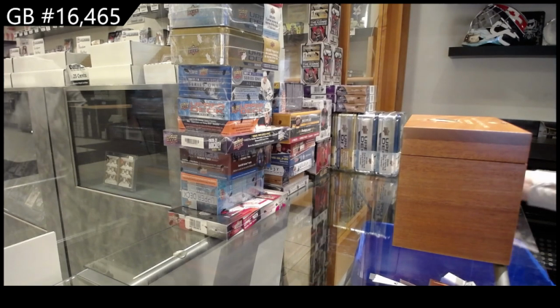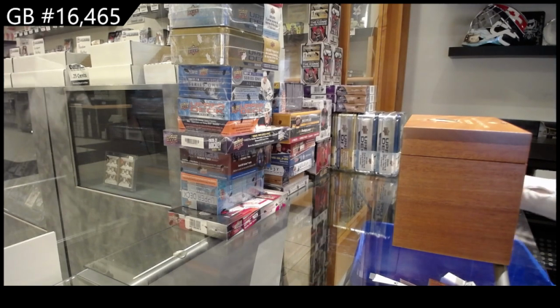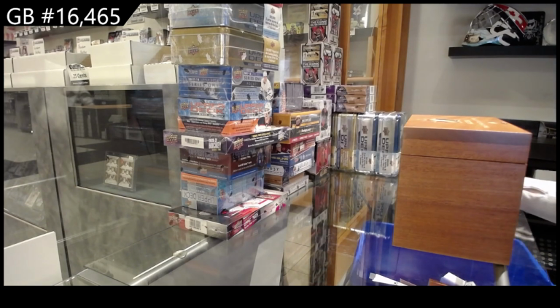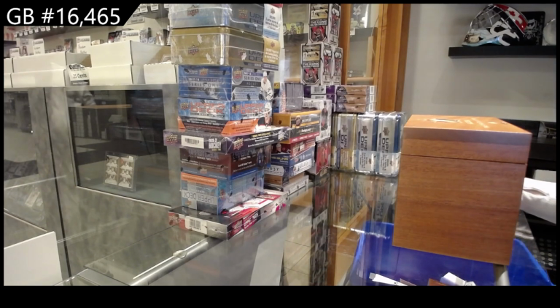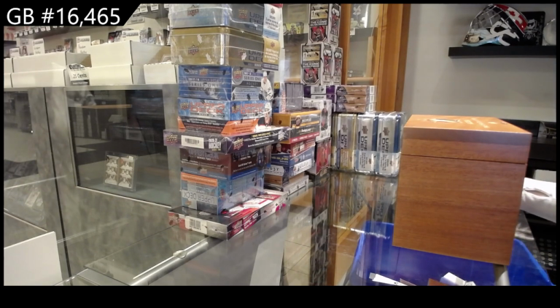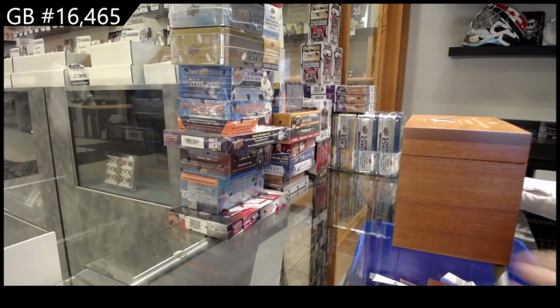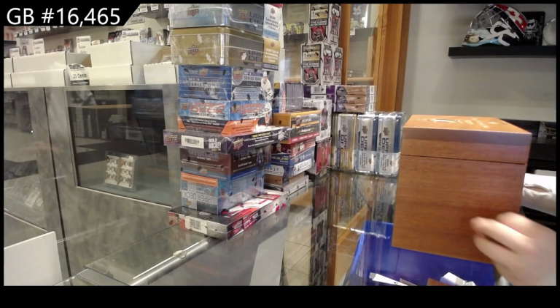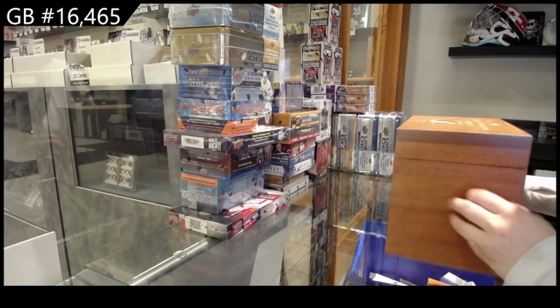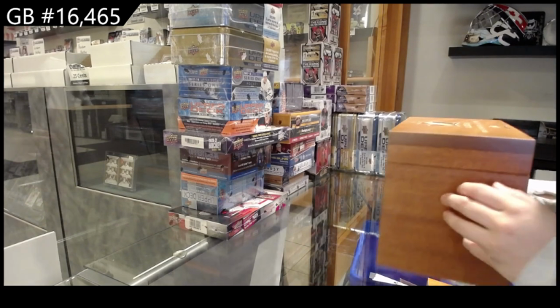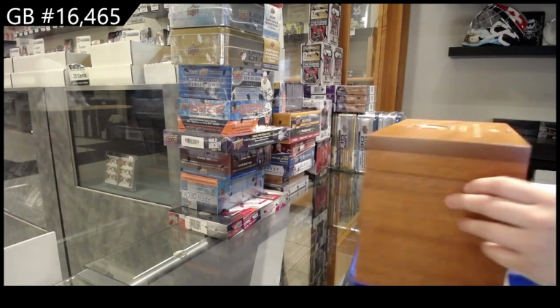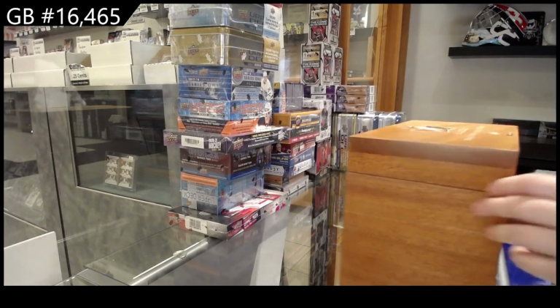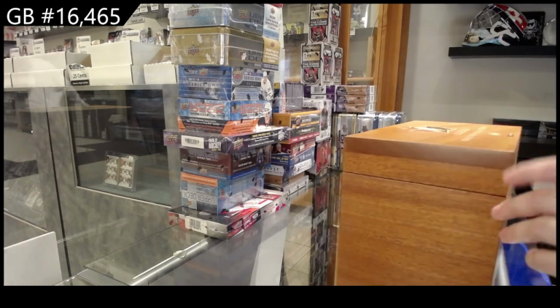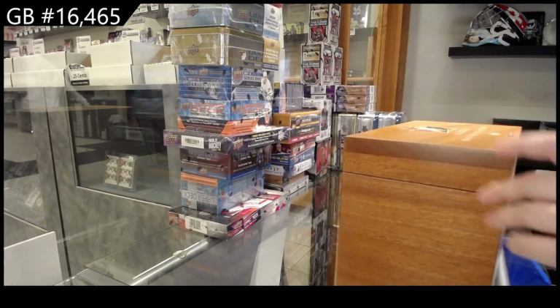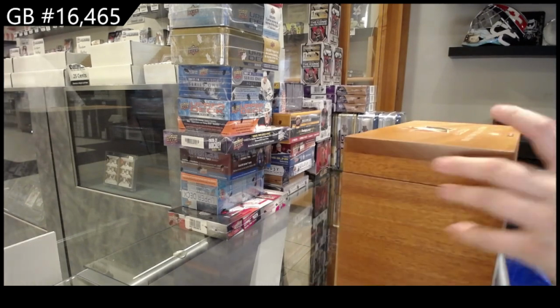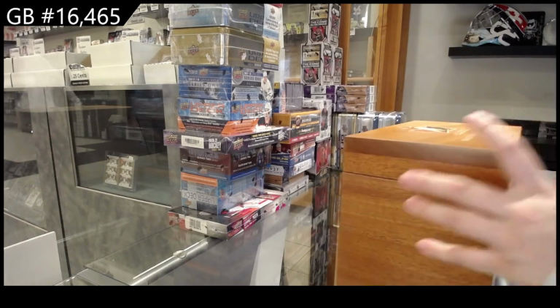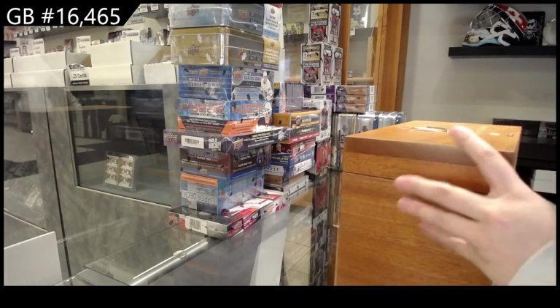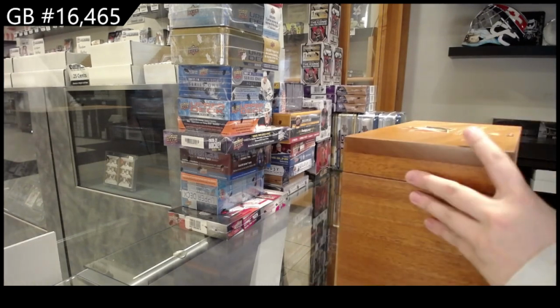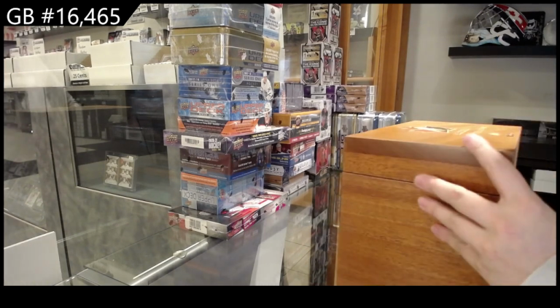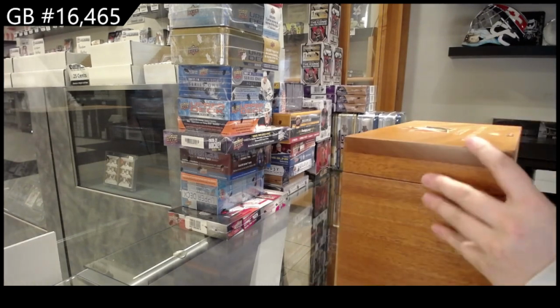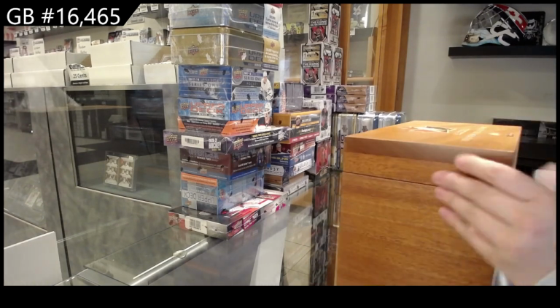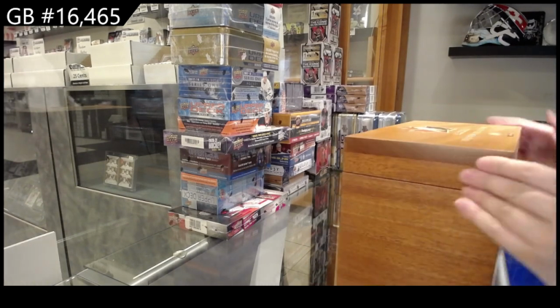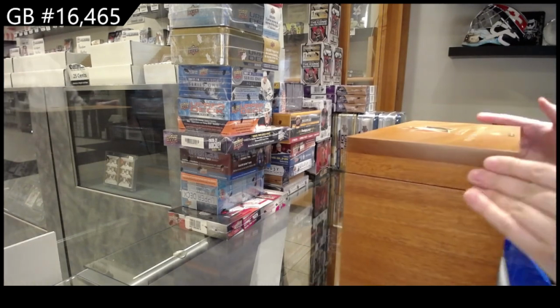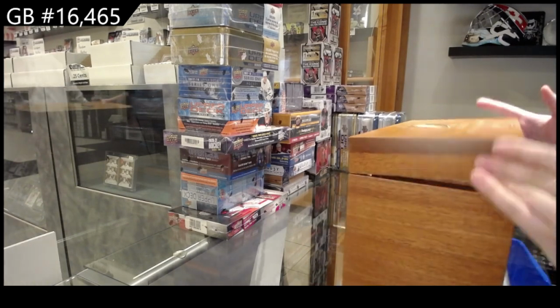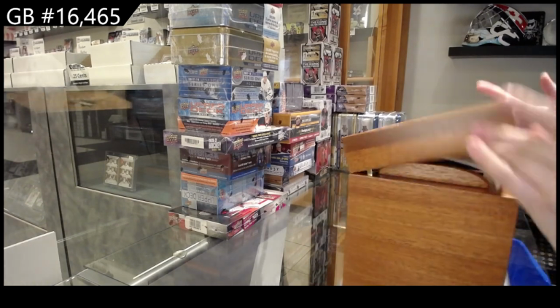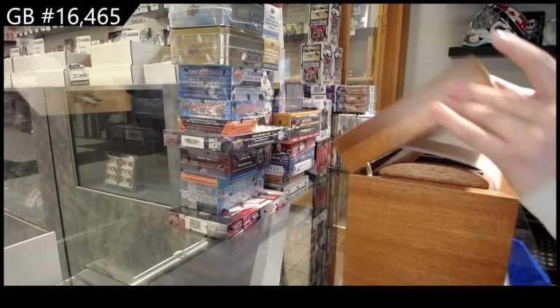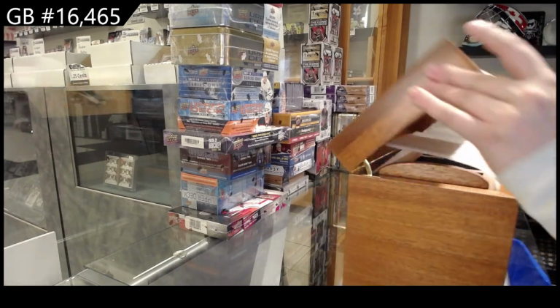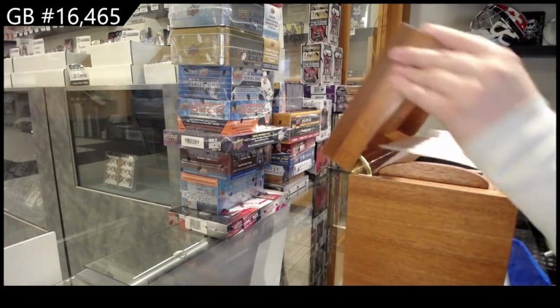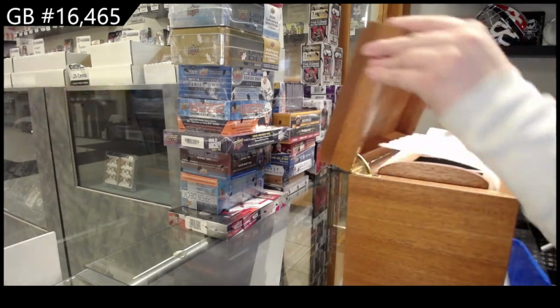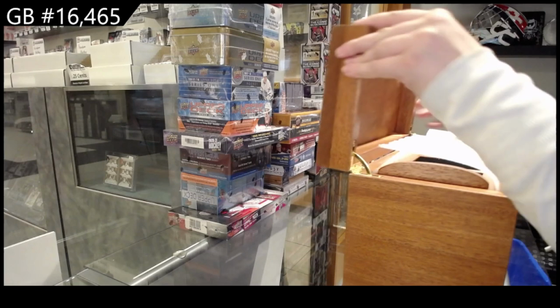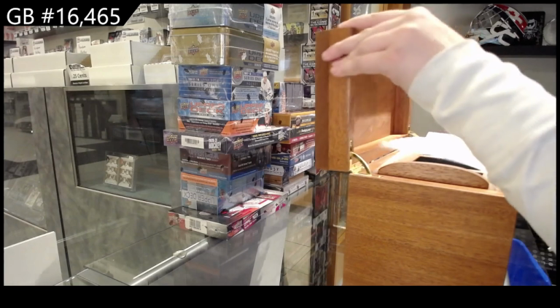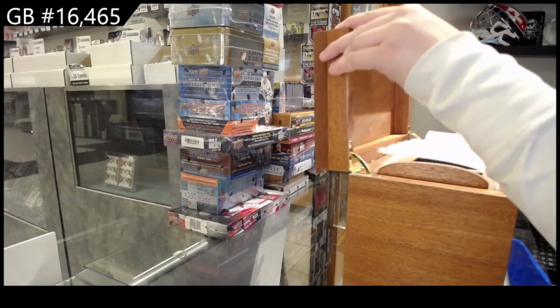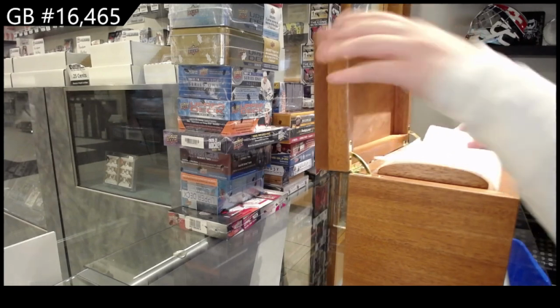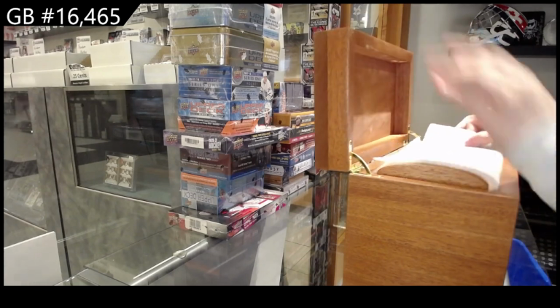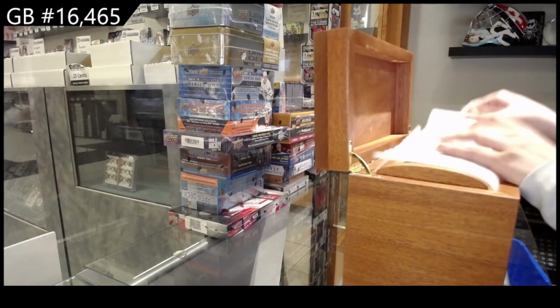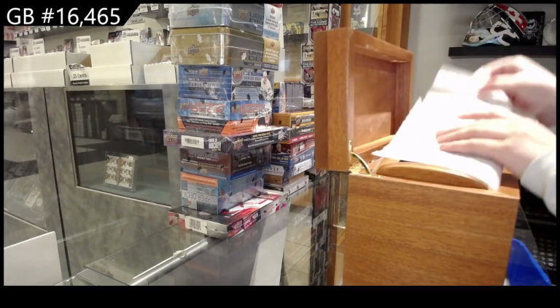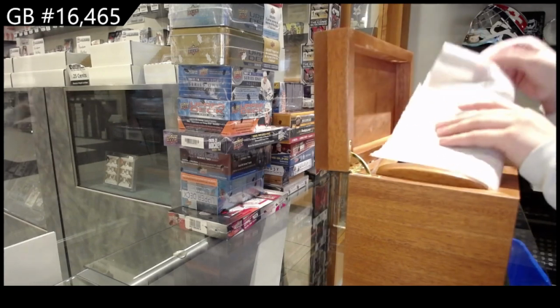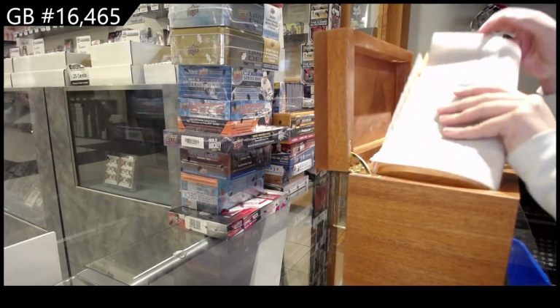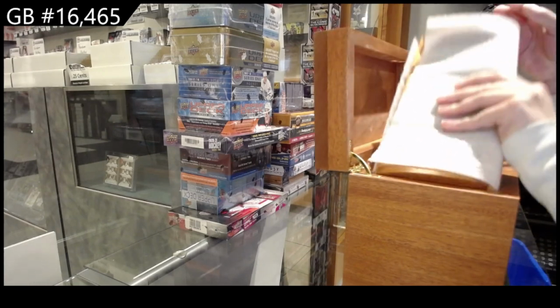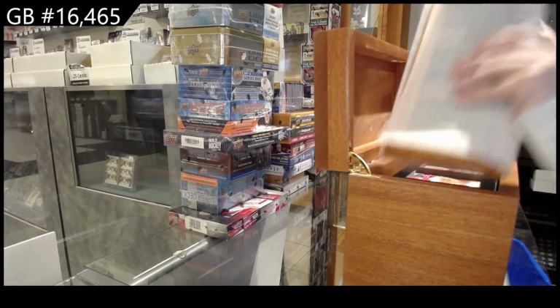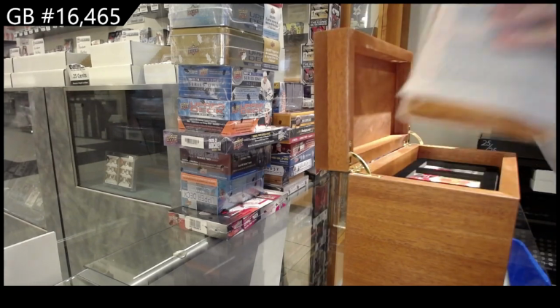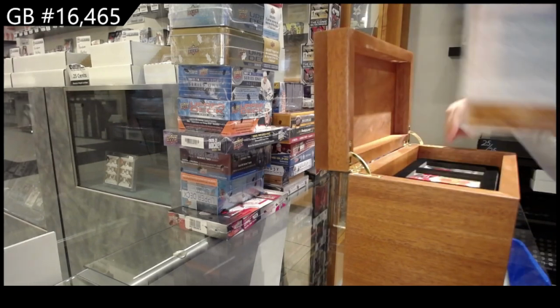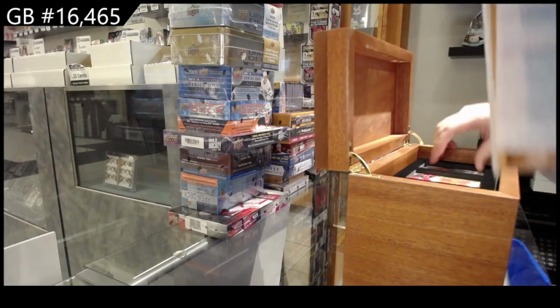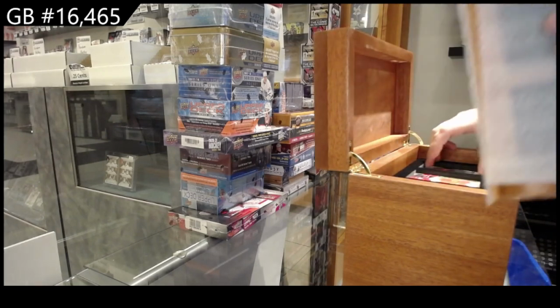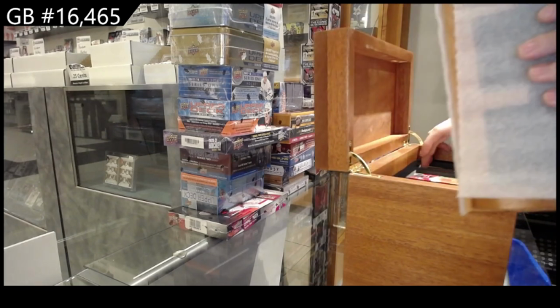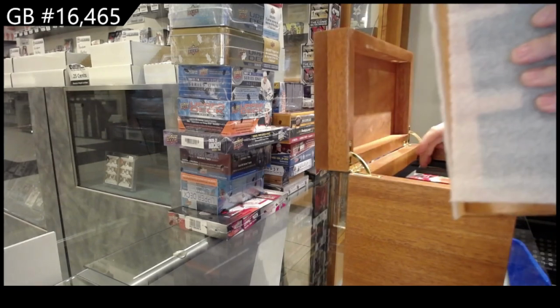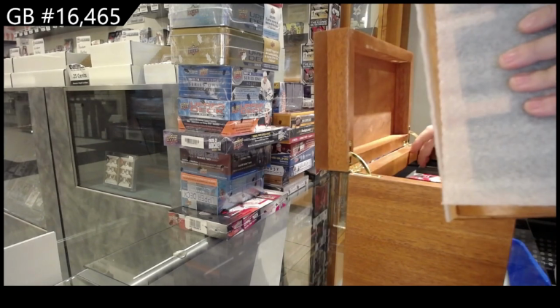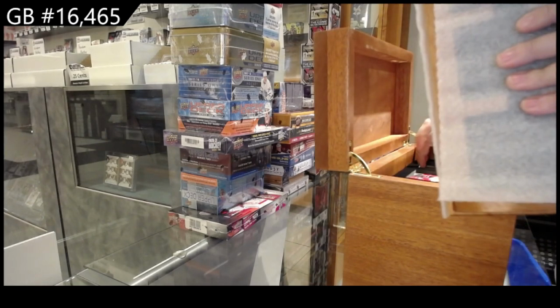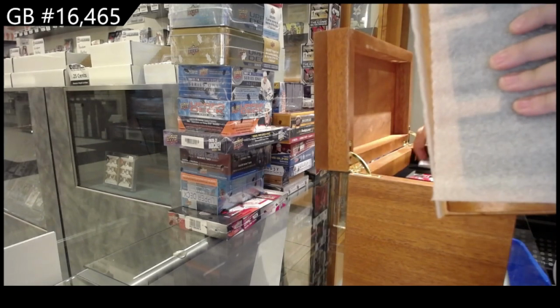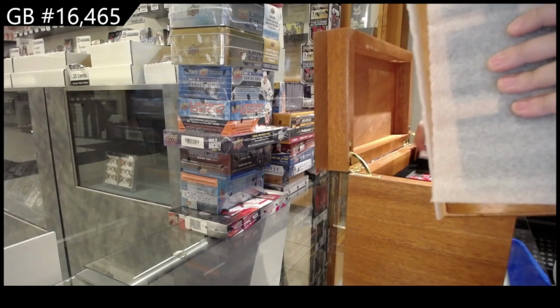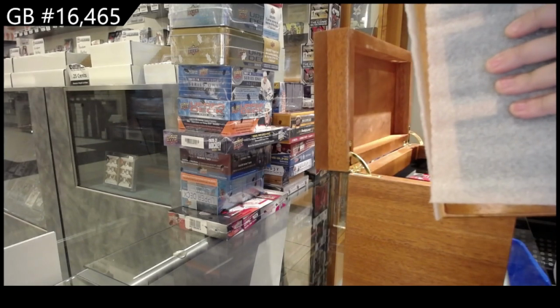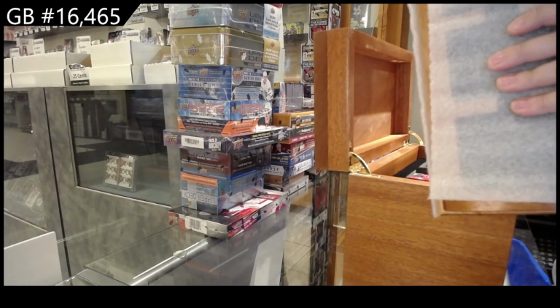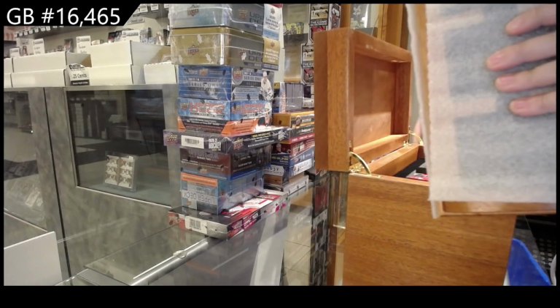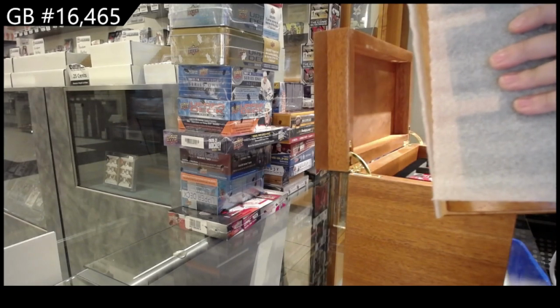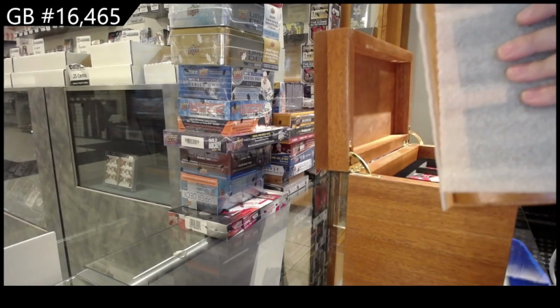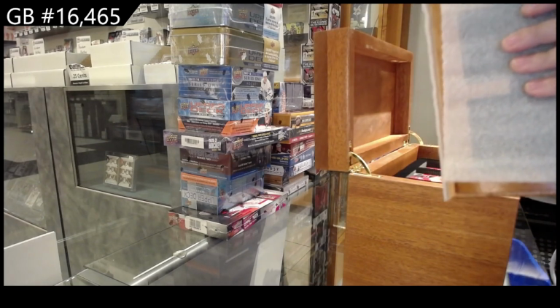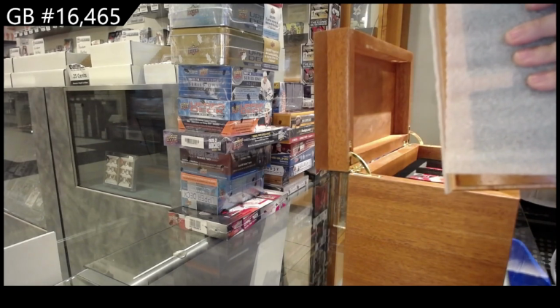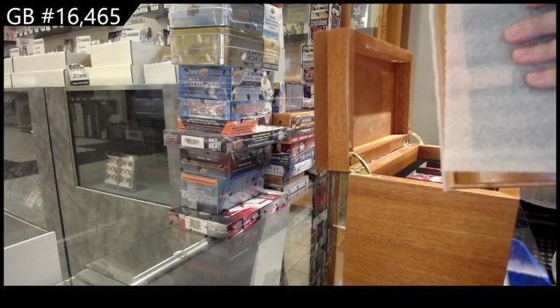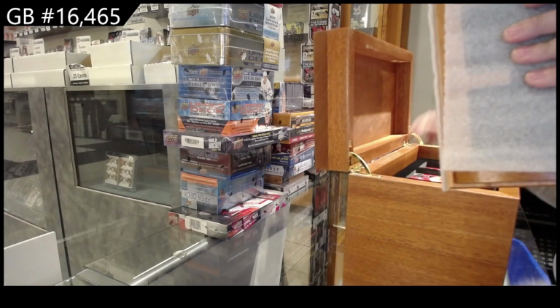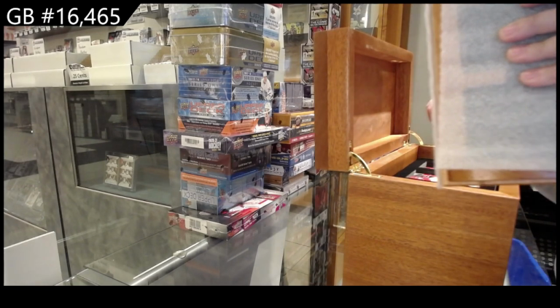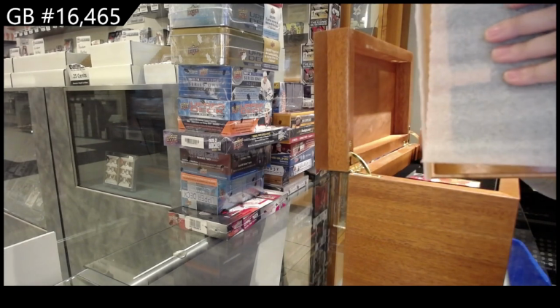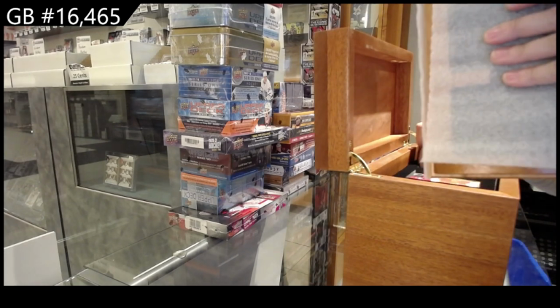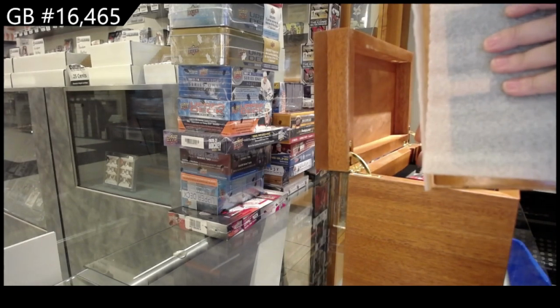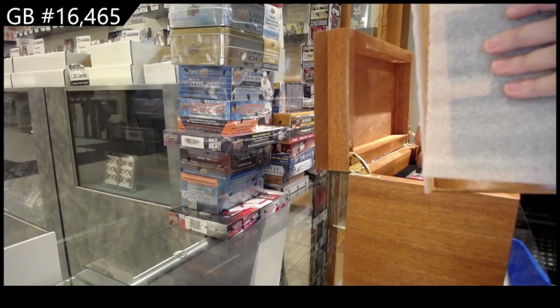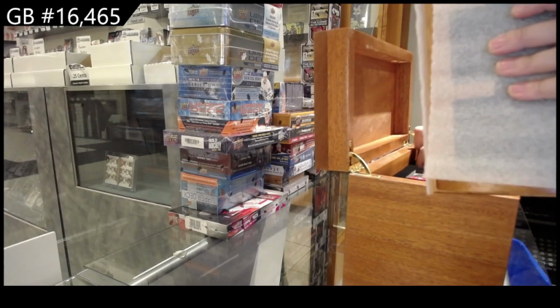We've got box 484 of $4.99 — oh, that's a nice one, very, very nice.